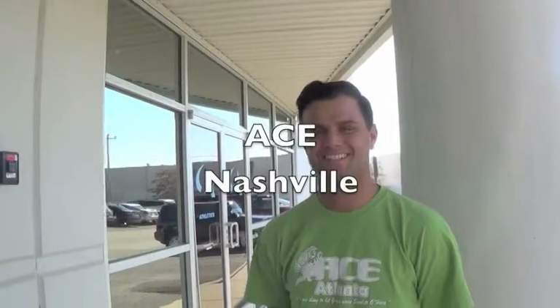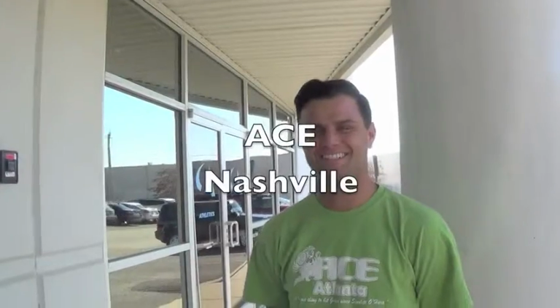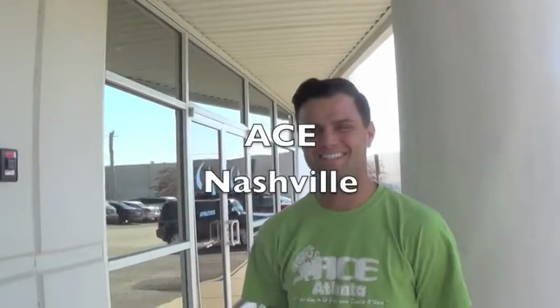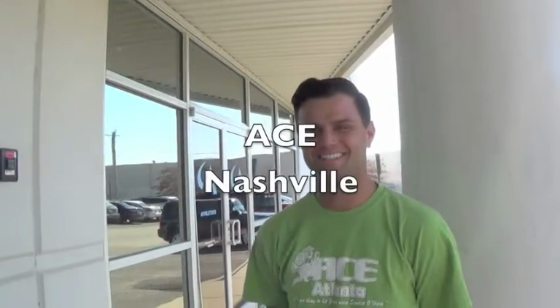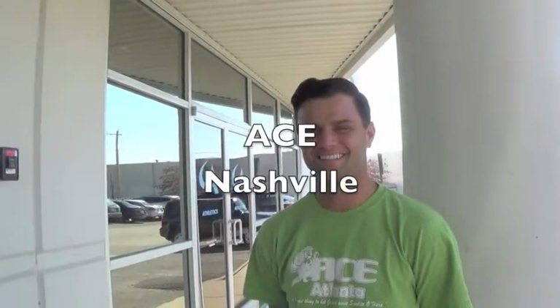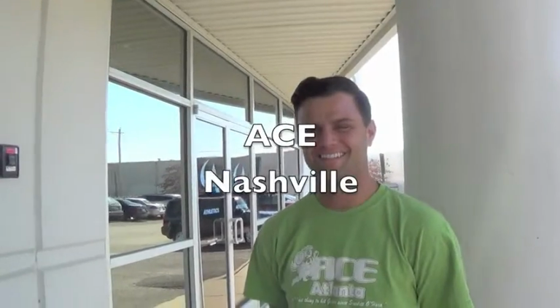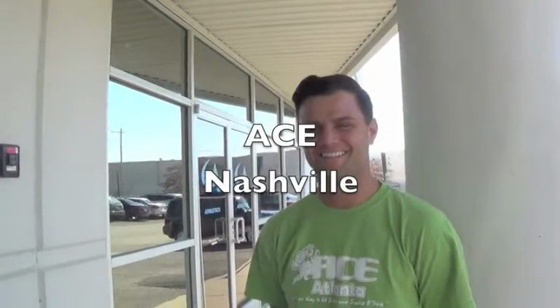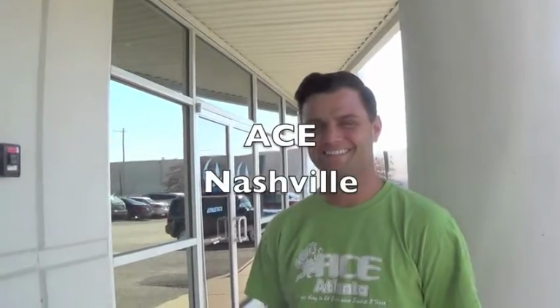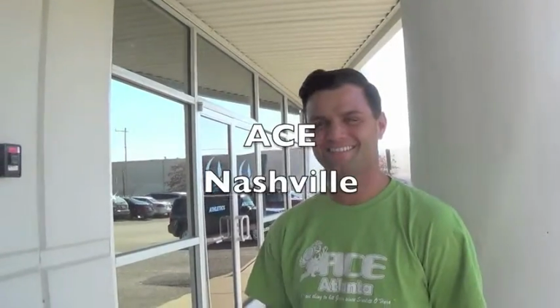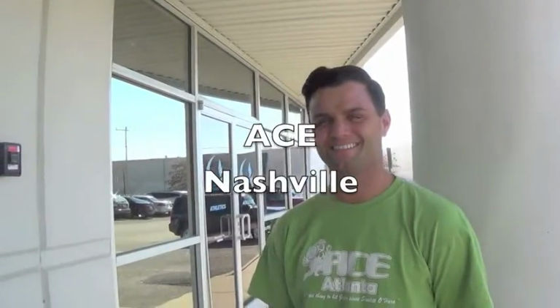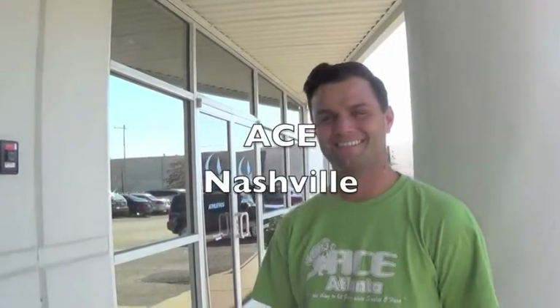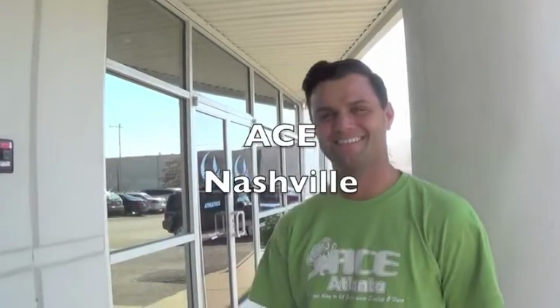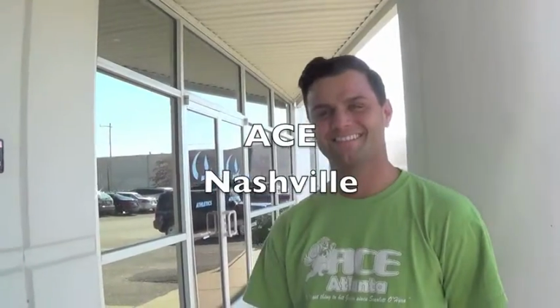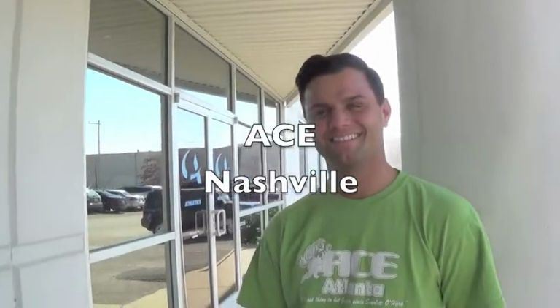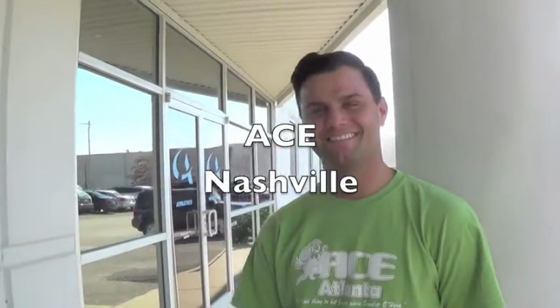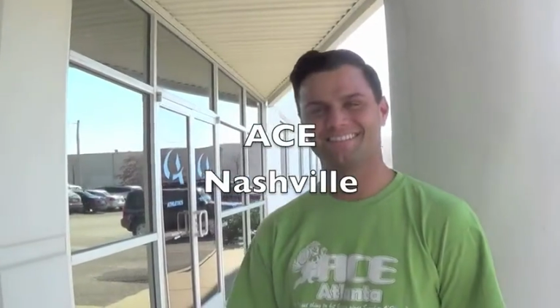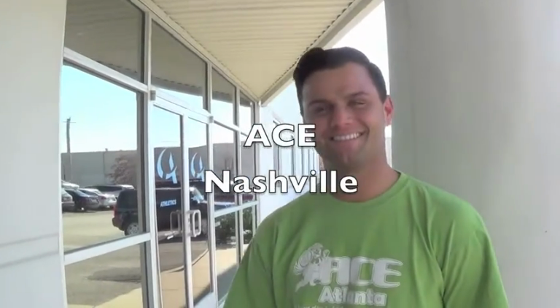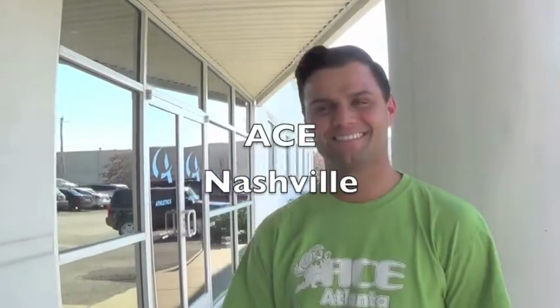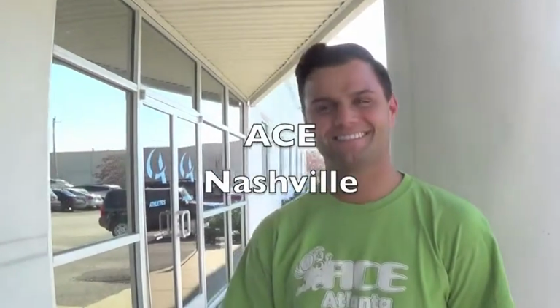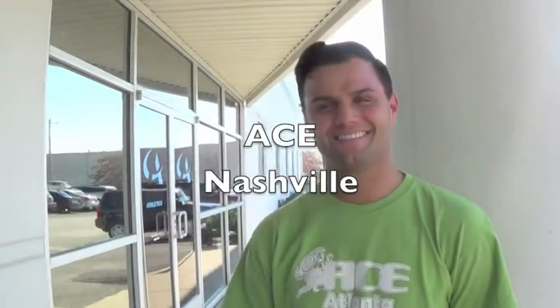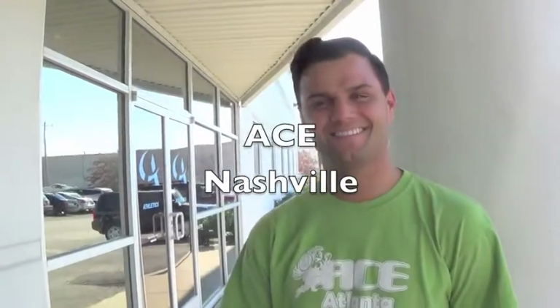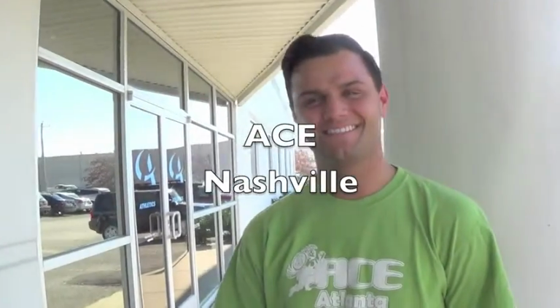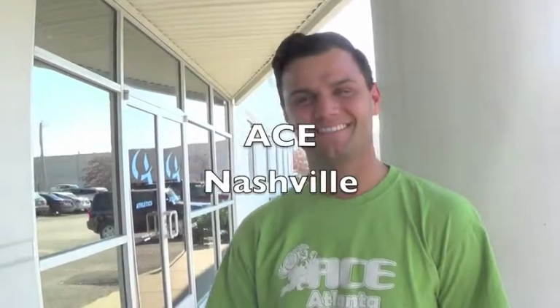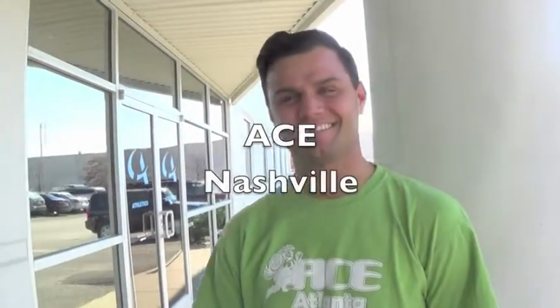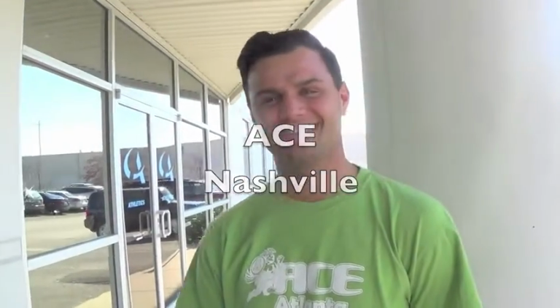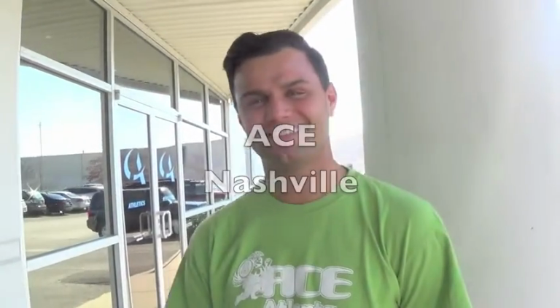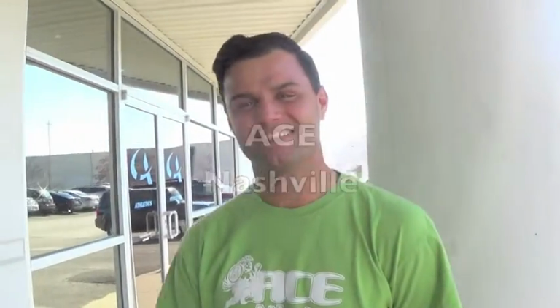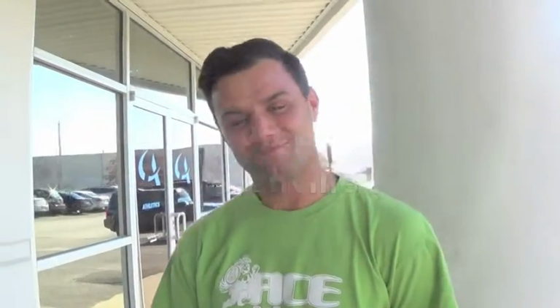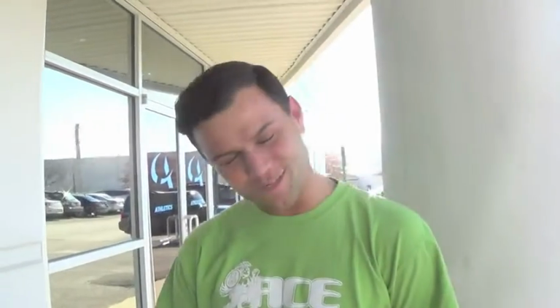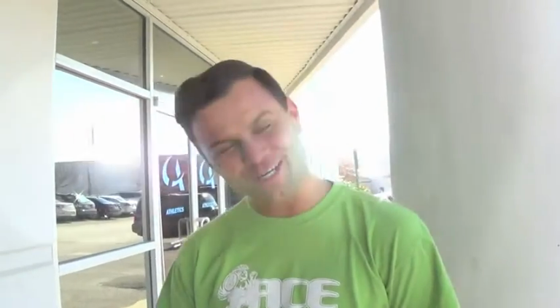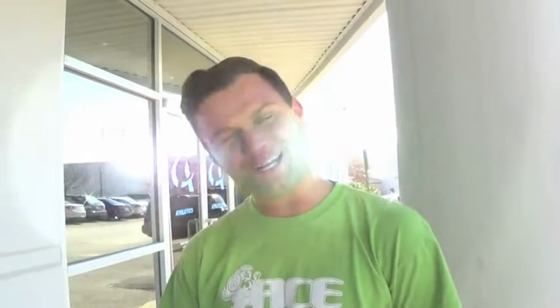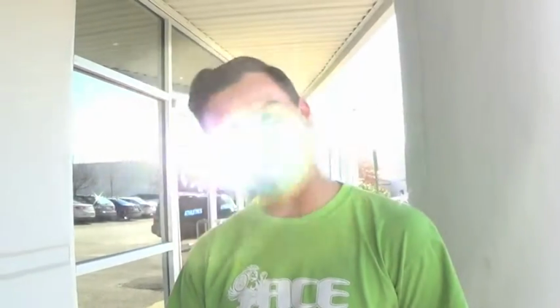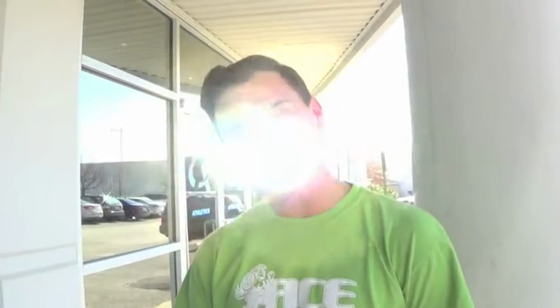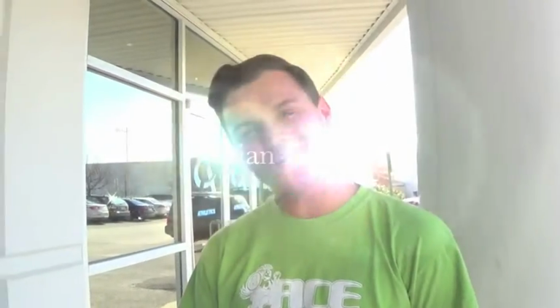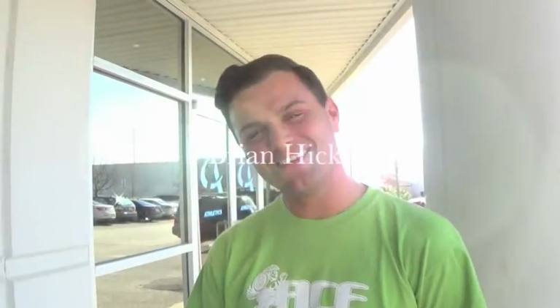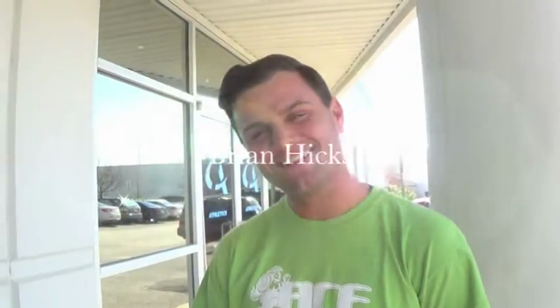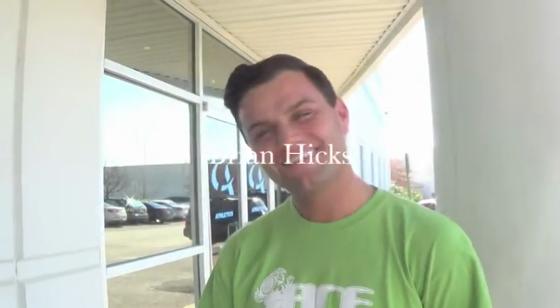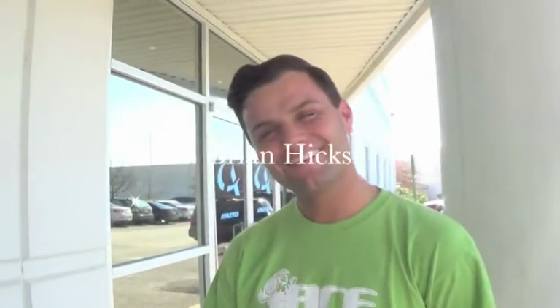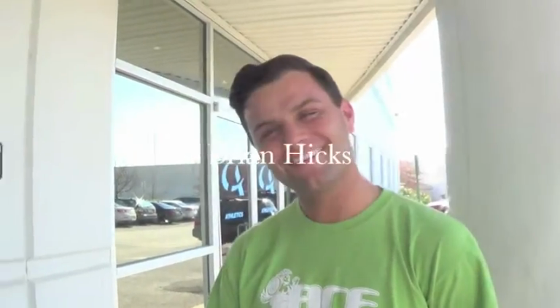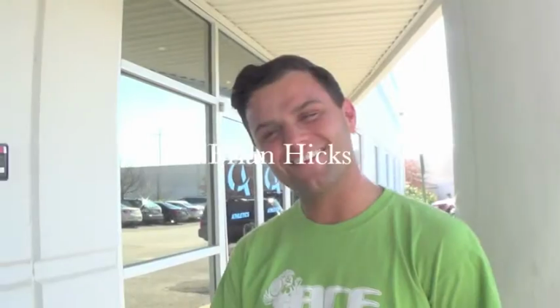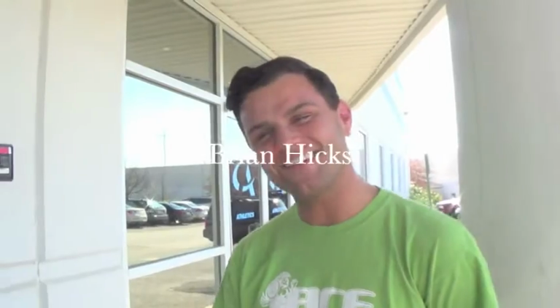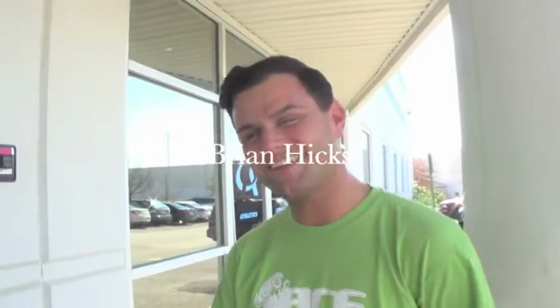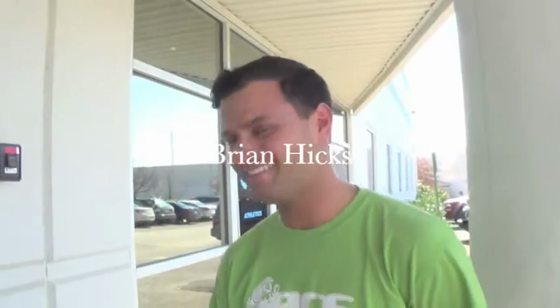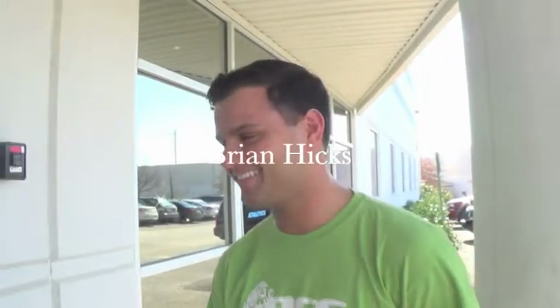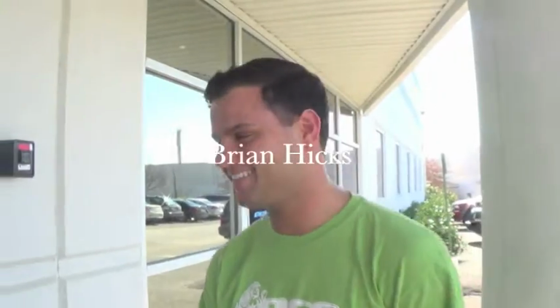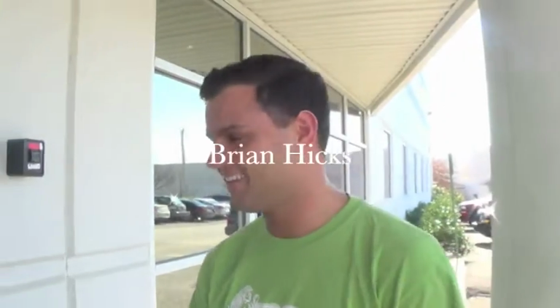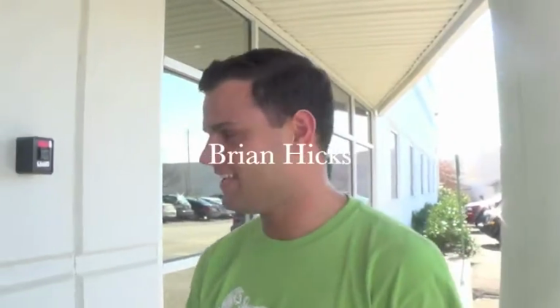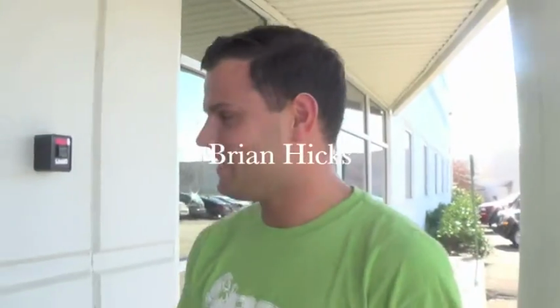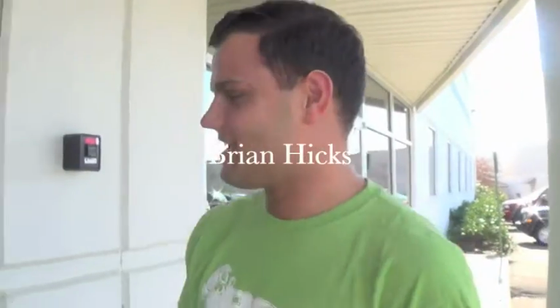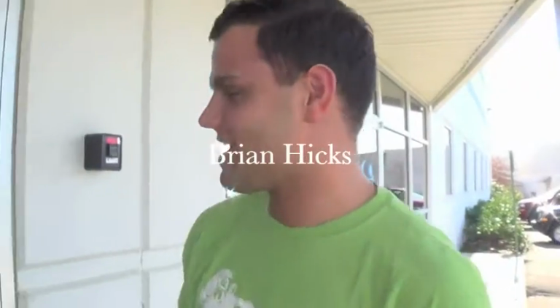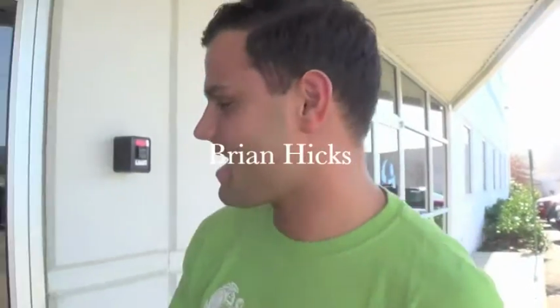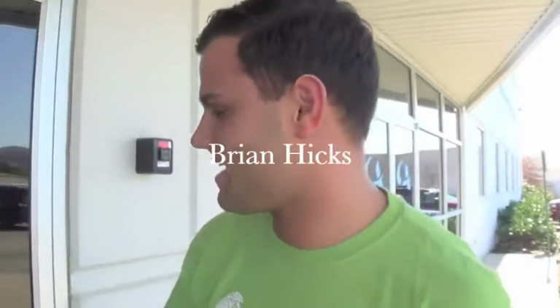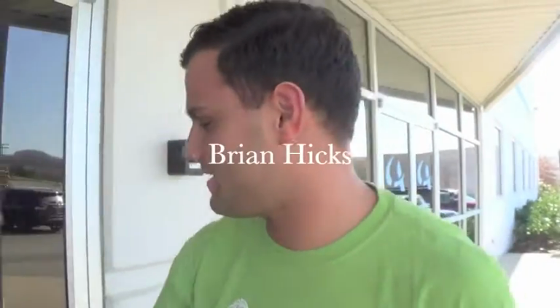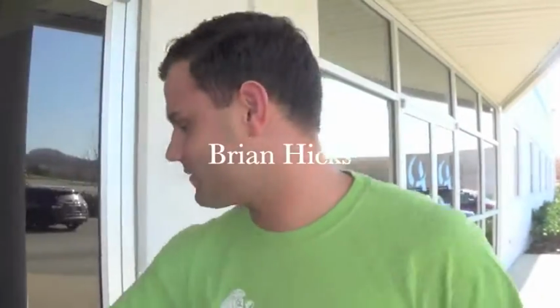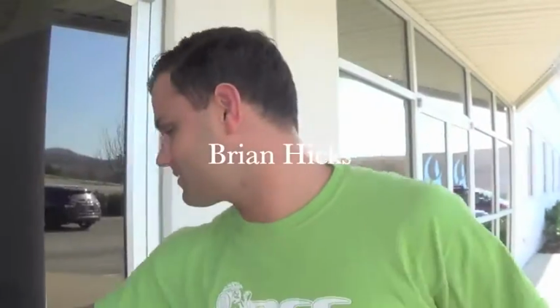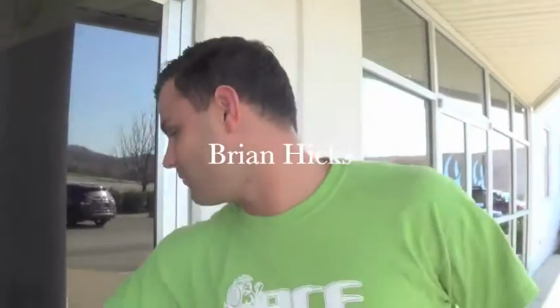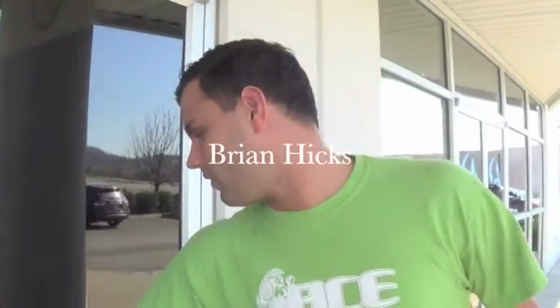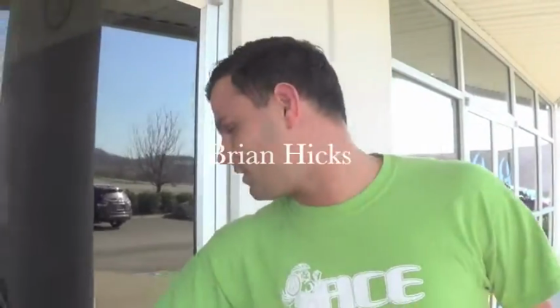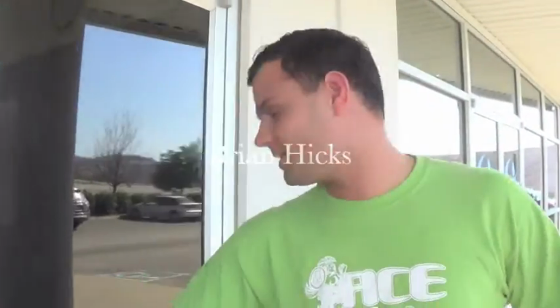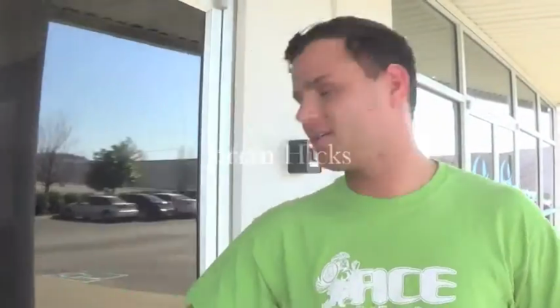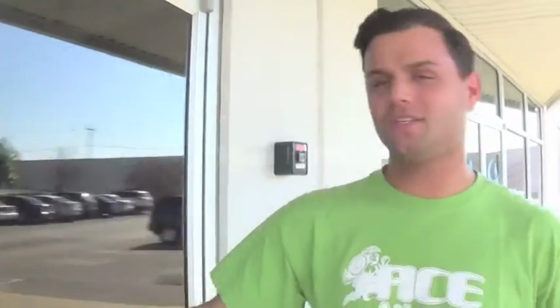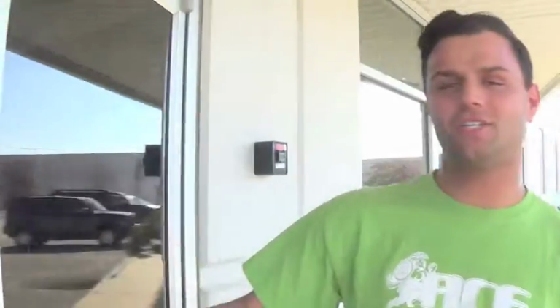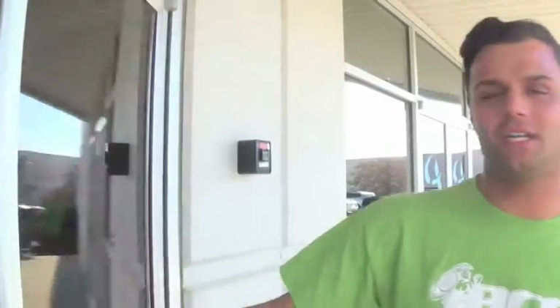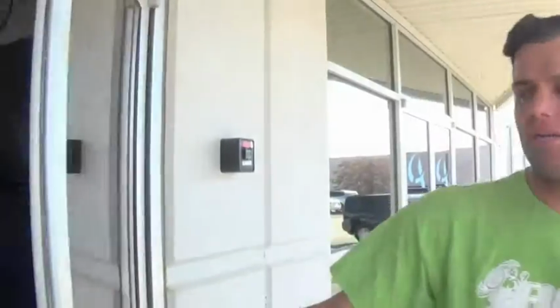All right, I am here with Ryan Hicks of Ace of Nashville. How are you doing, coach? Pretty good. You gonna take us for a tour here? Yes. Walk into the gym.